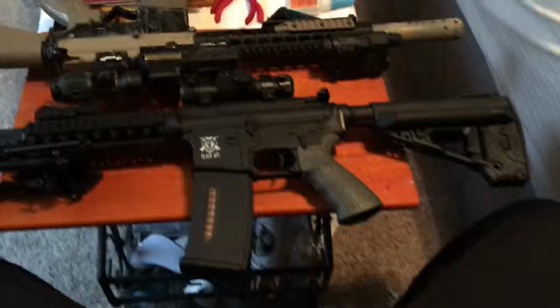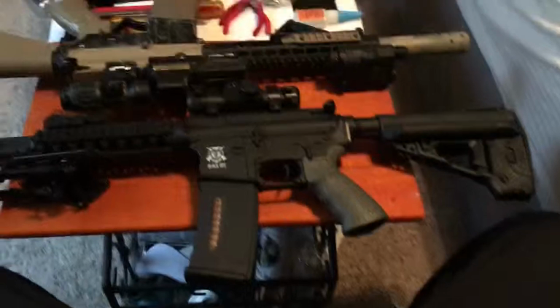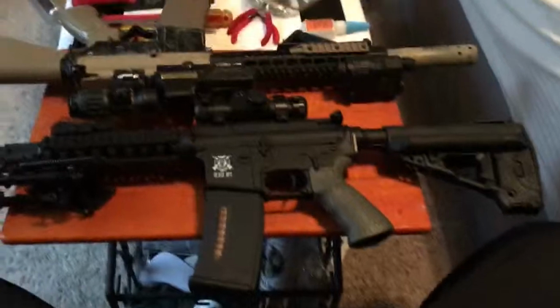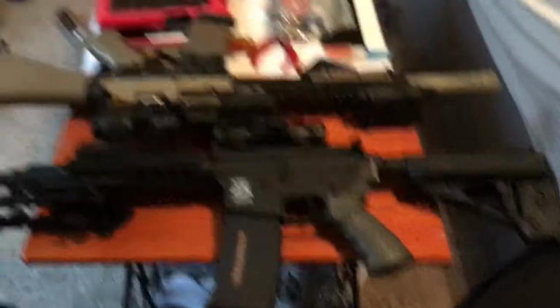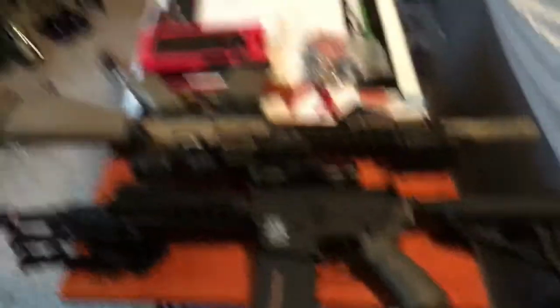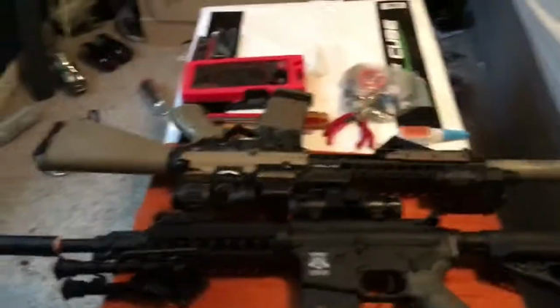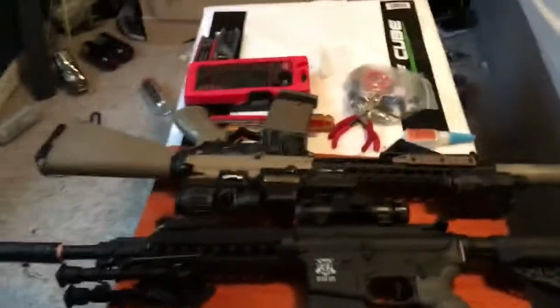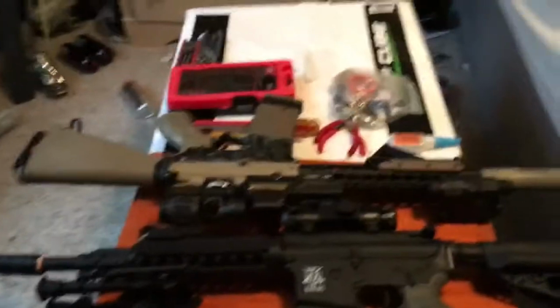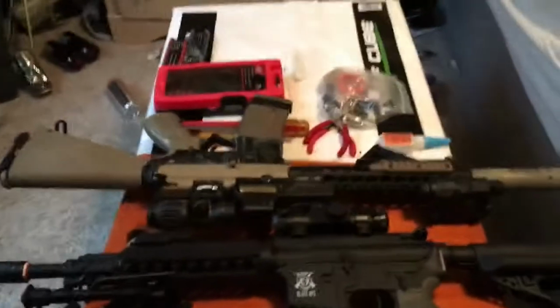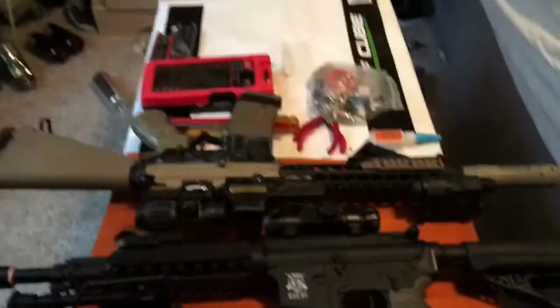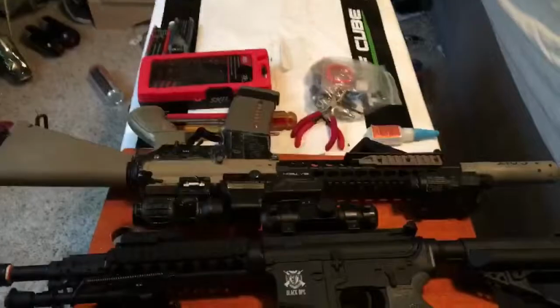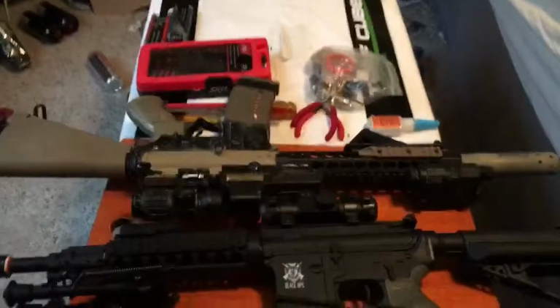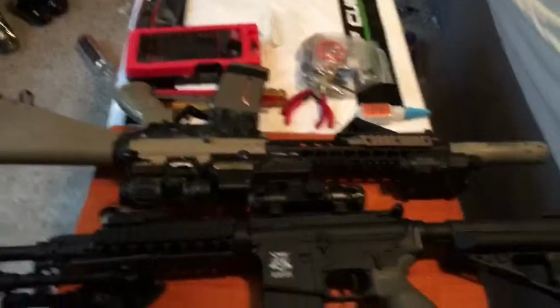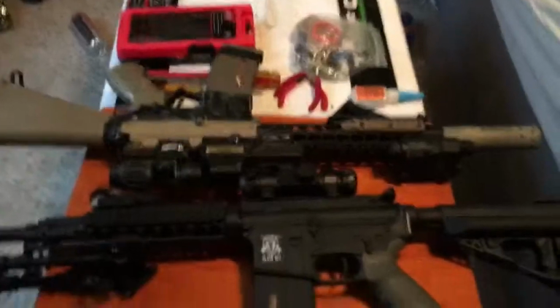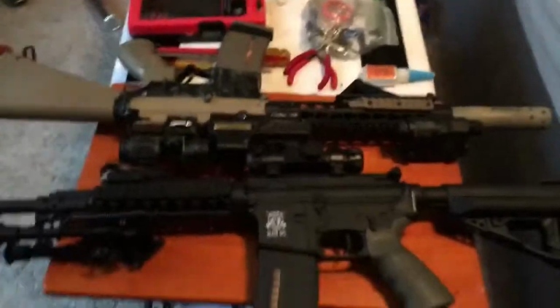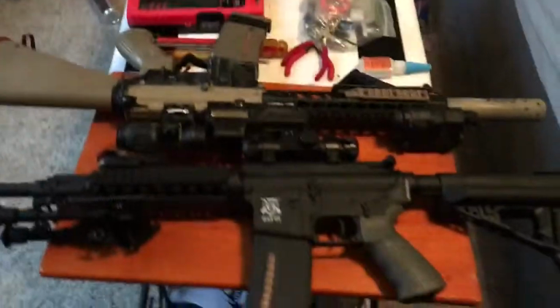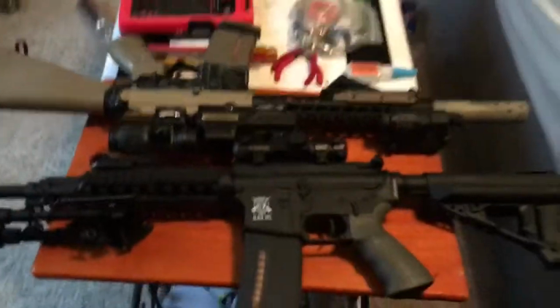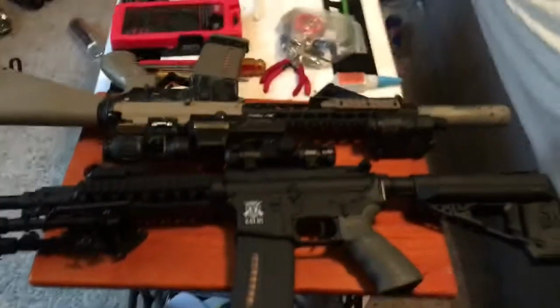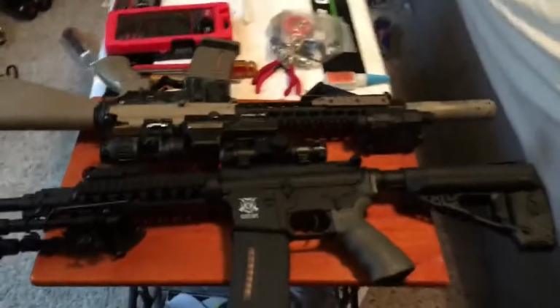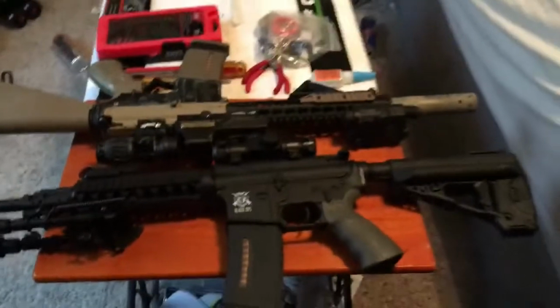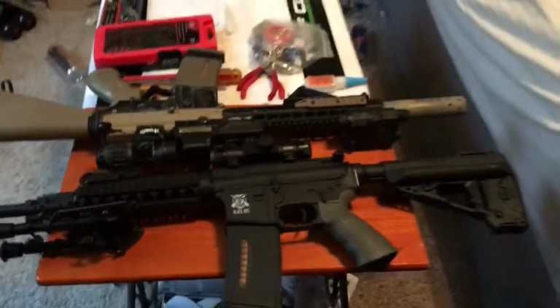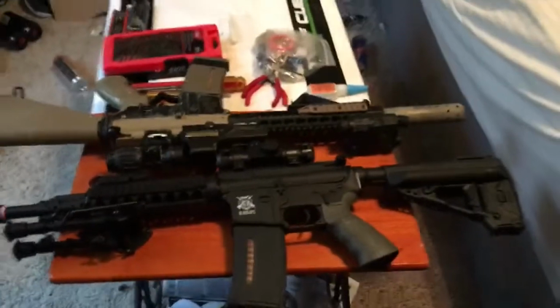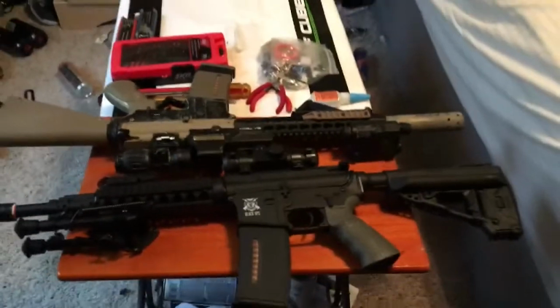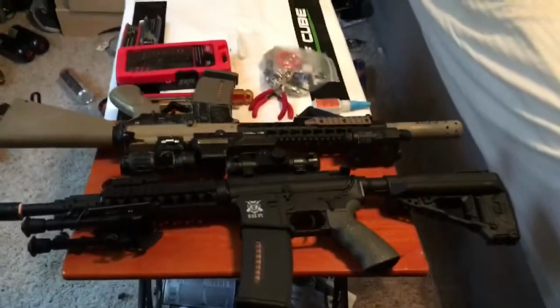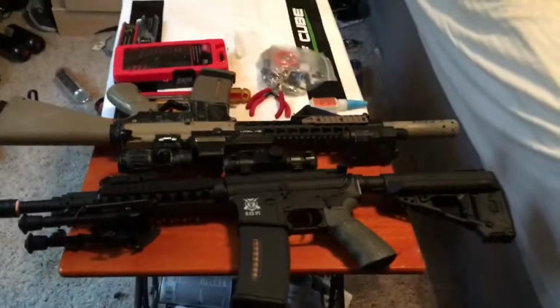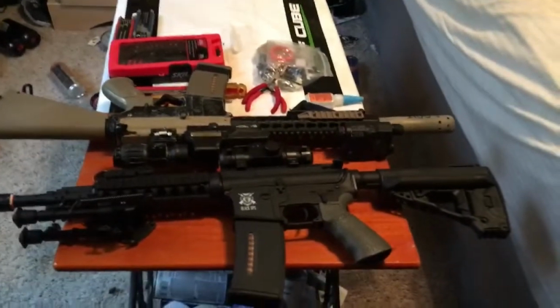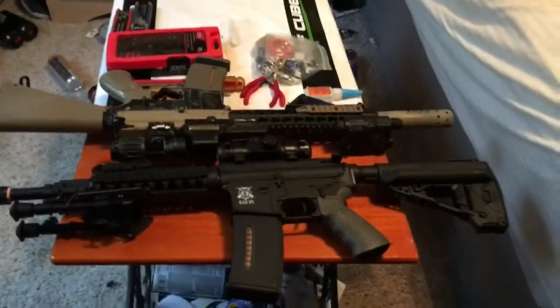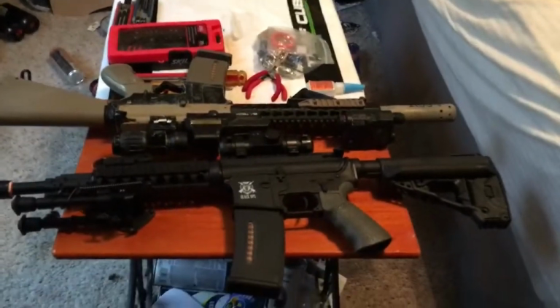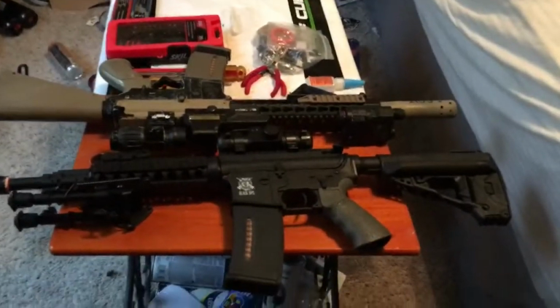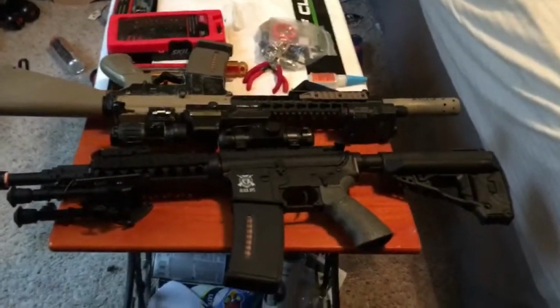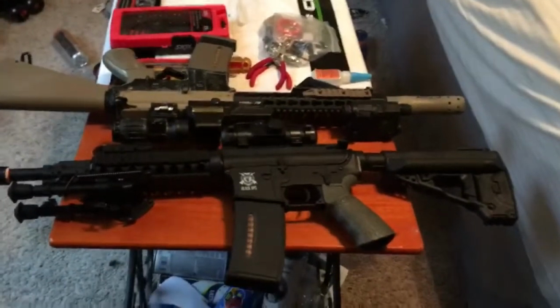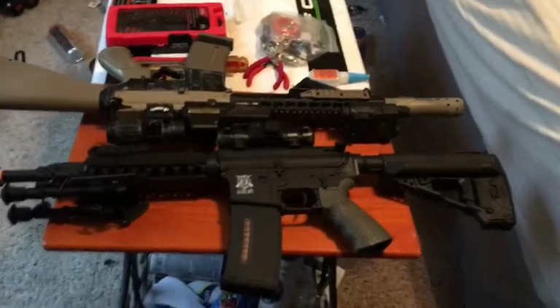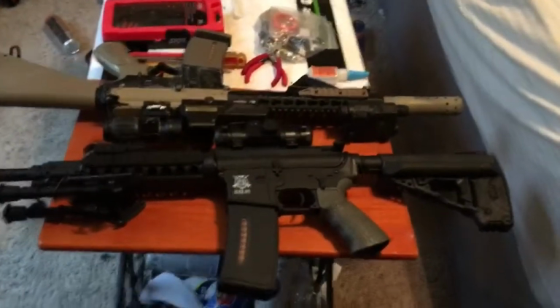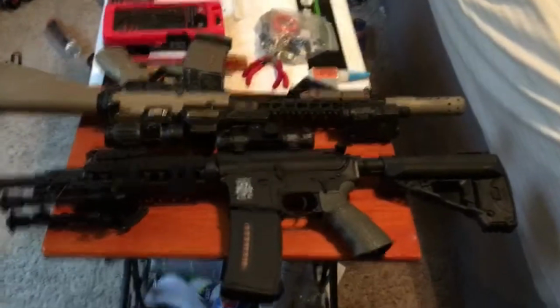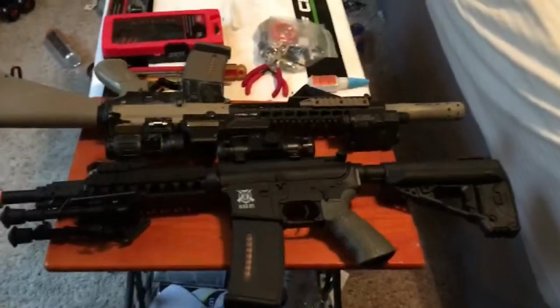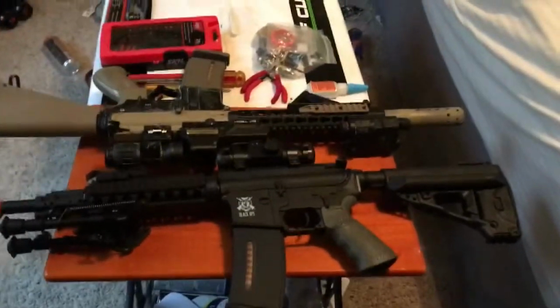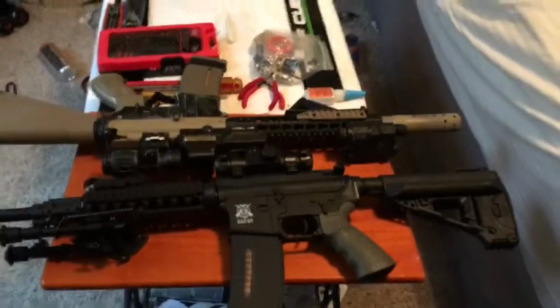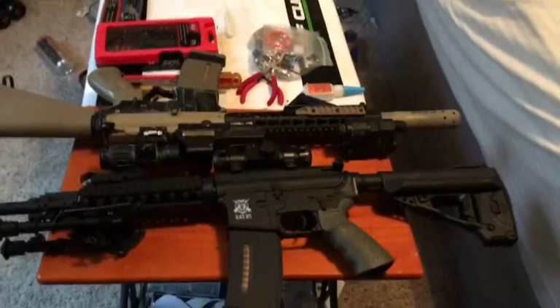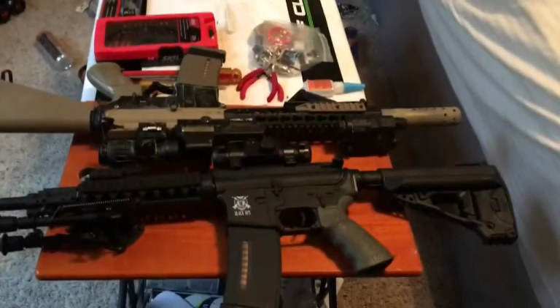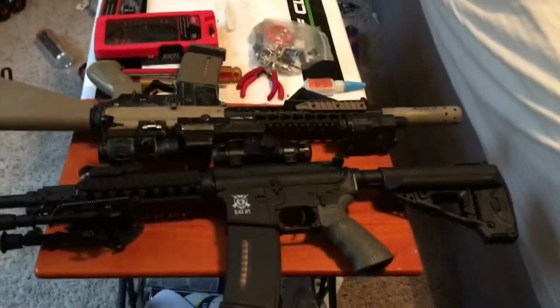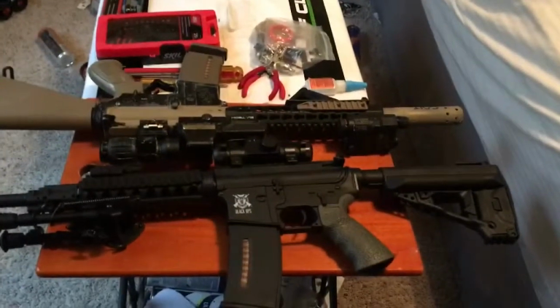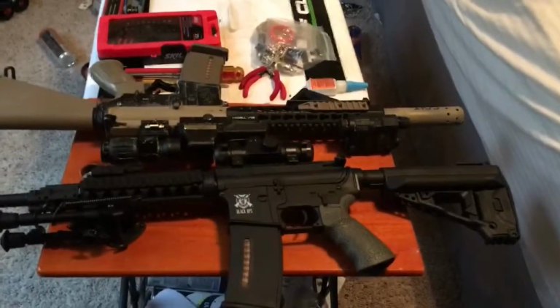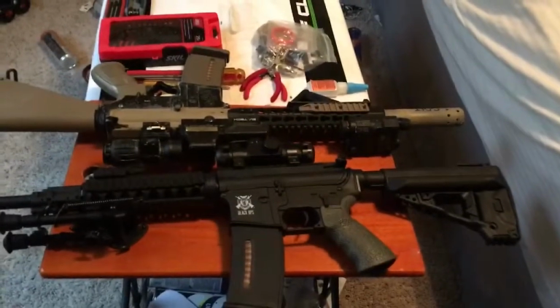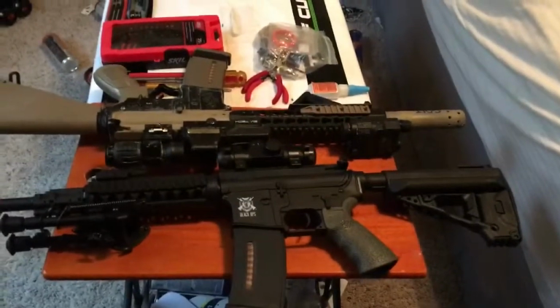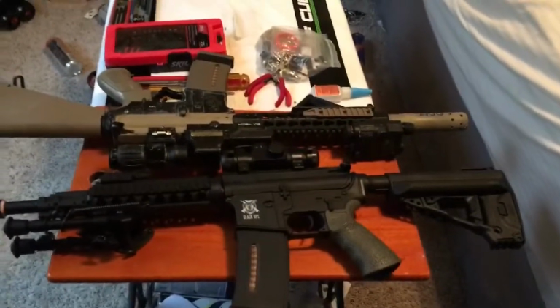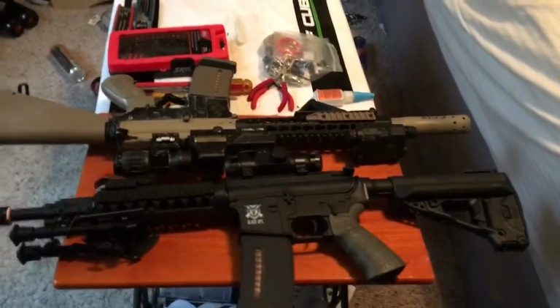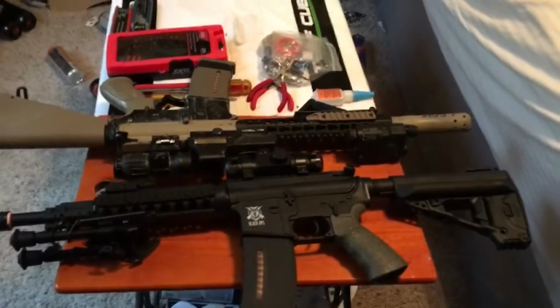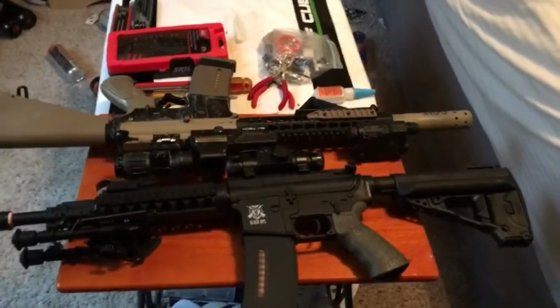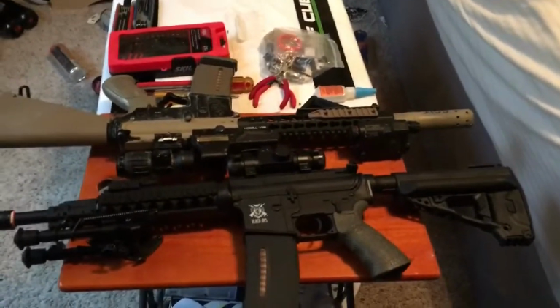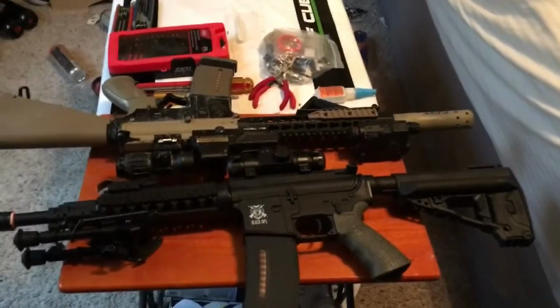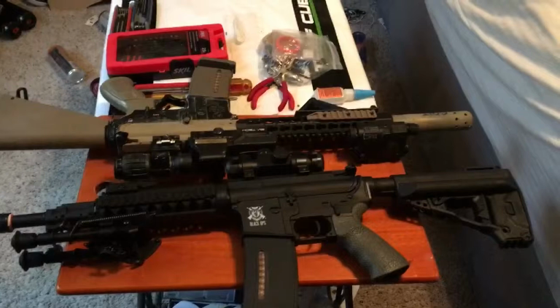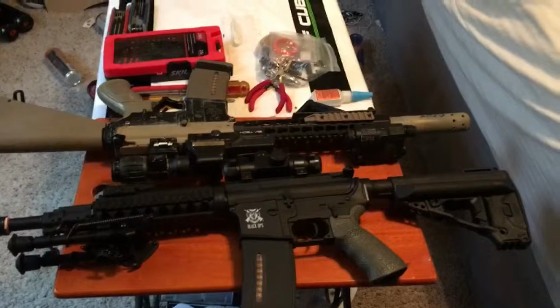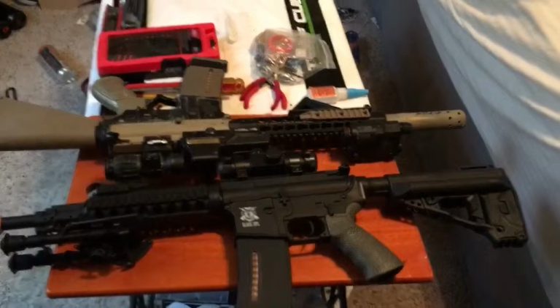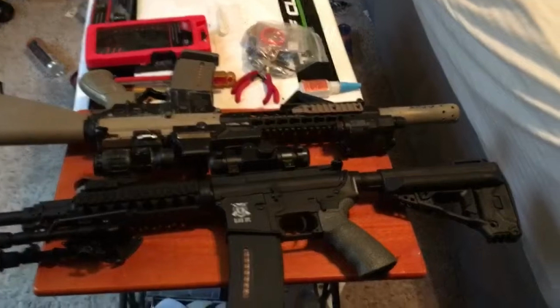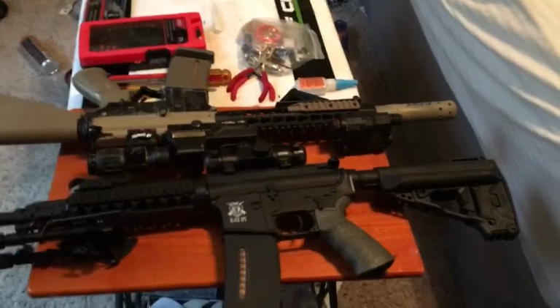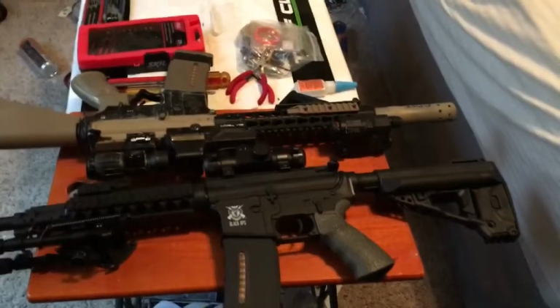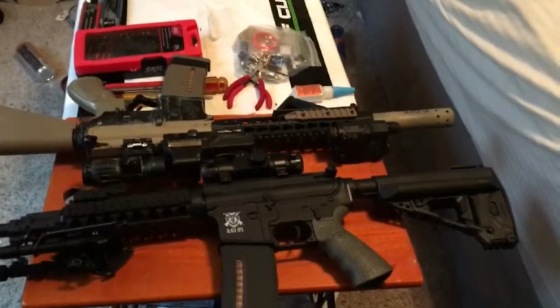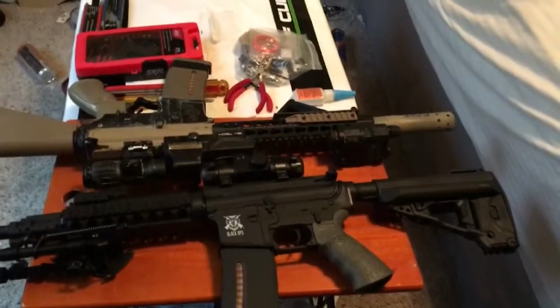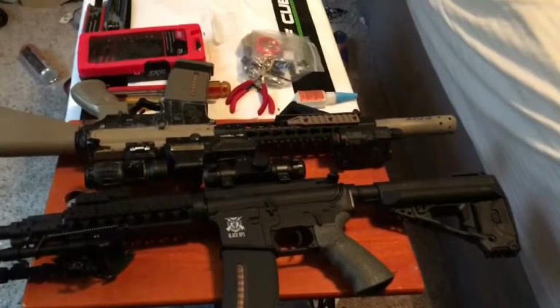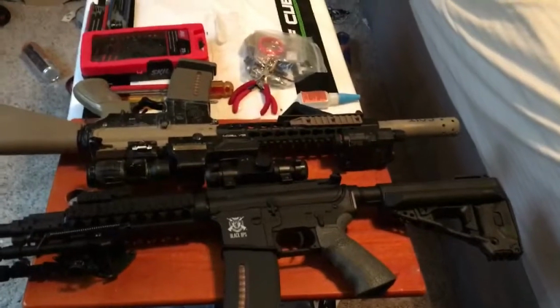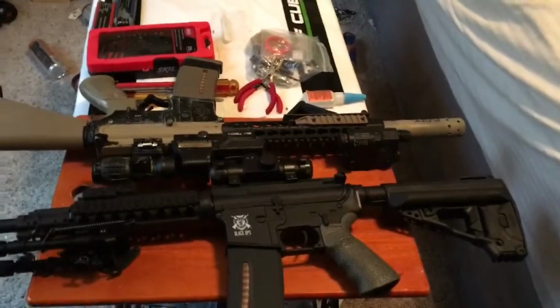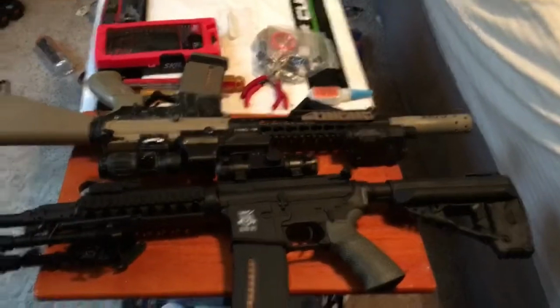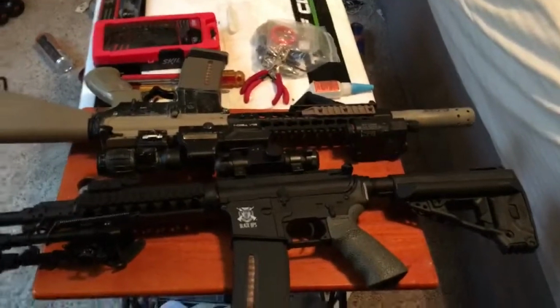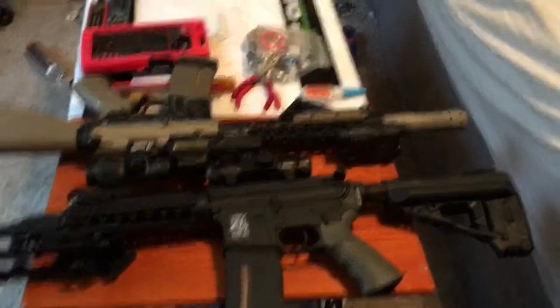Hey guys, what is up? SandyBurger2000 here, and today I will be basically explaining to you how an airsoft gun works.